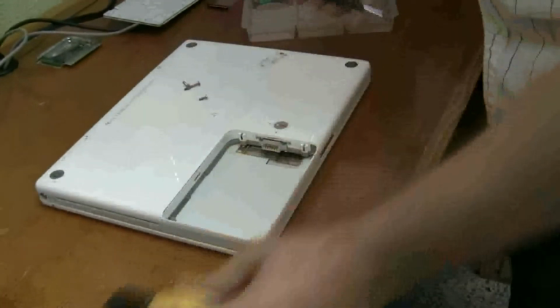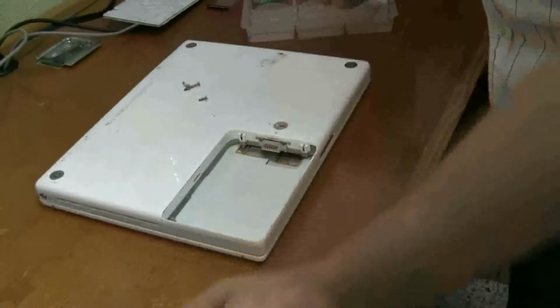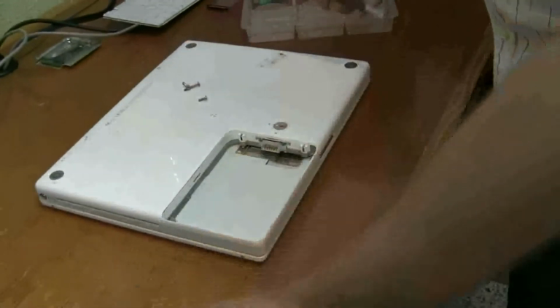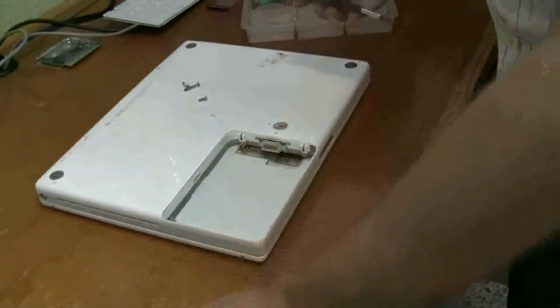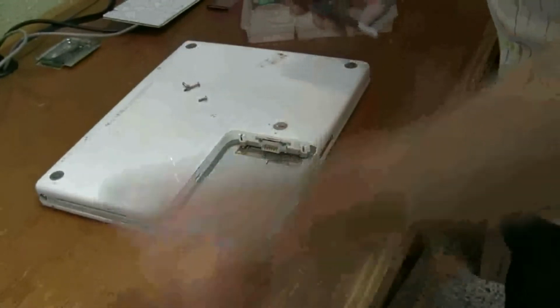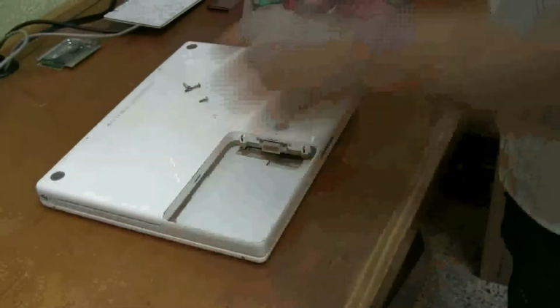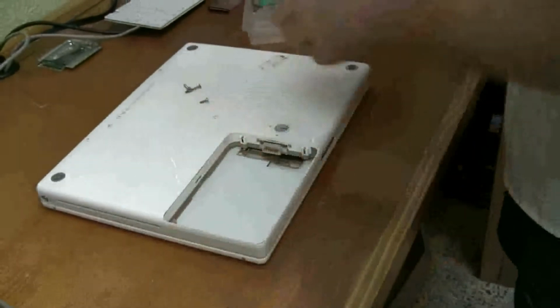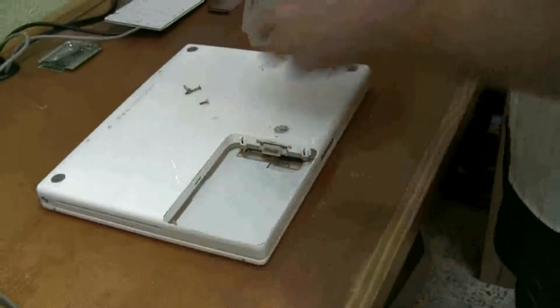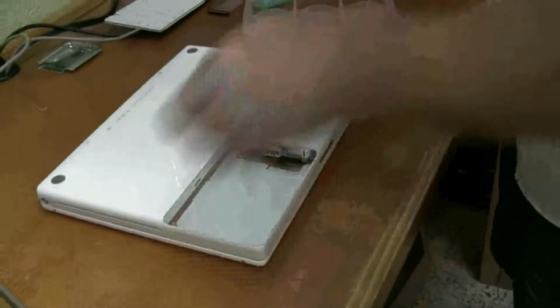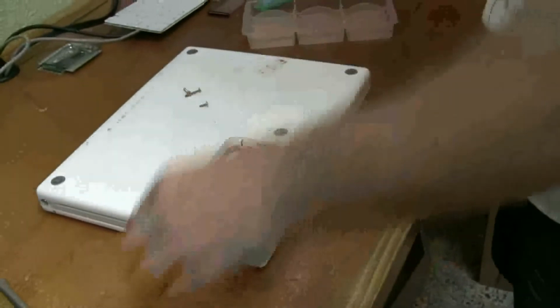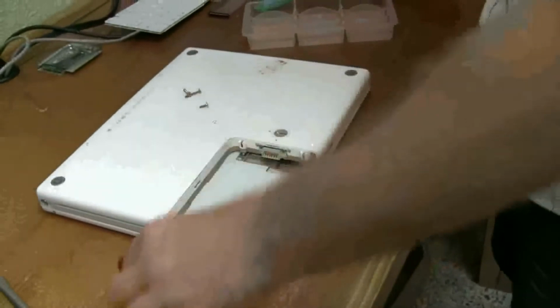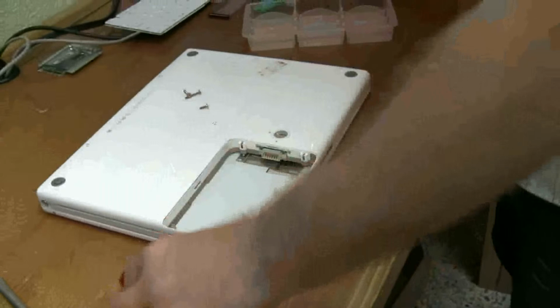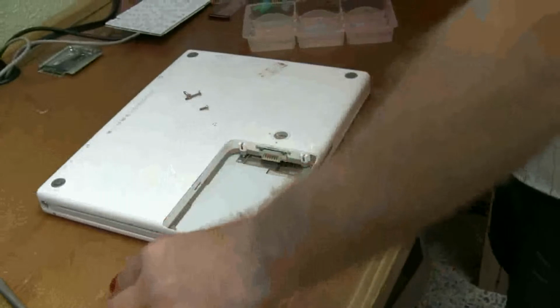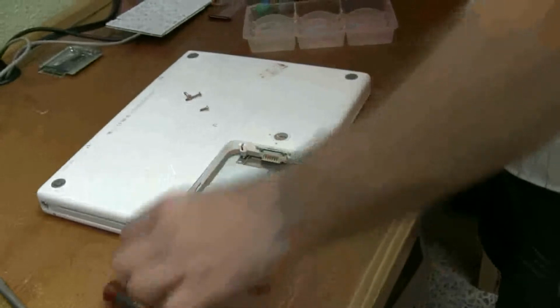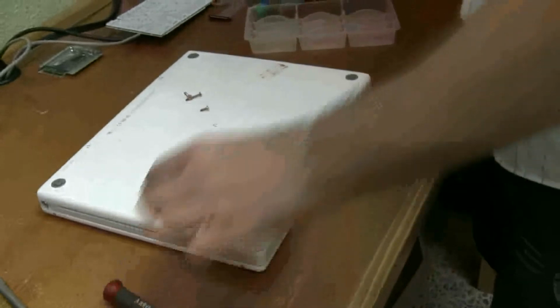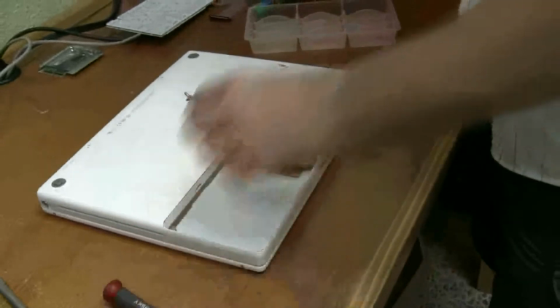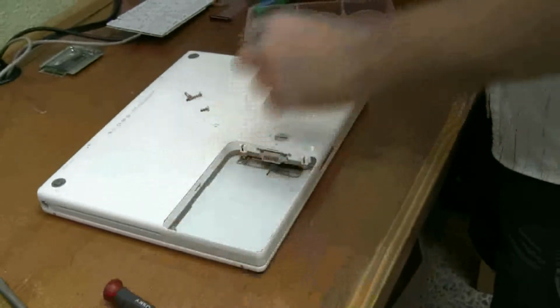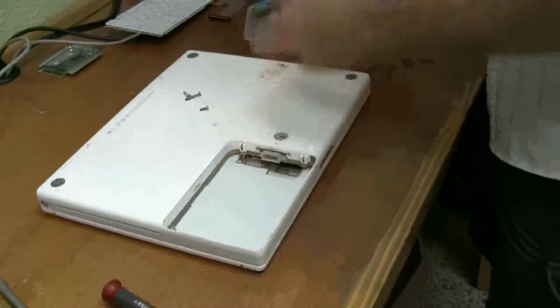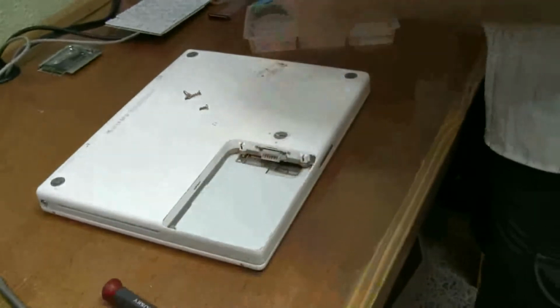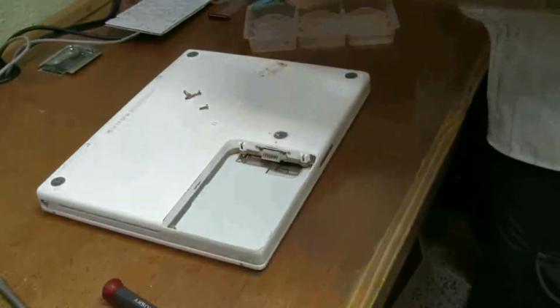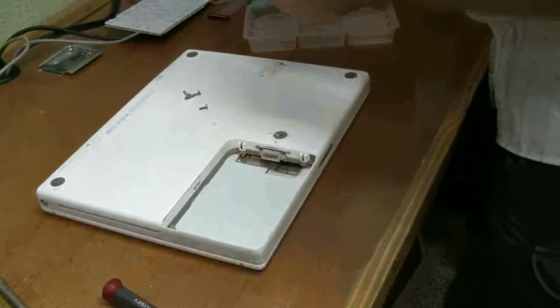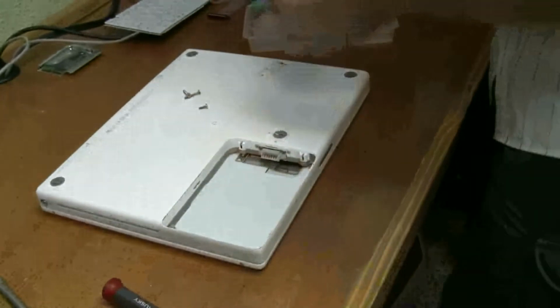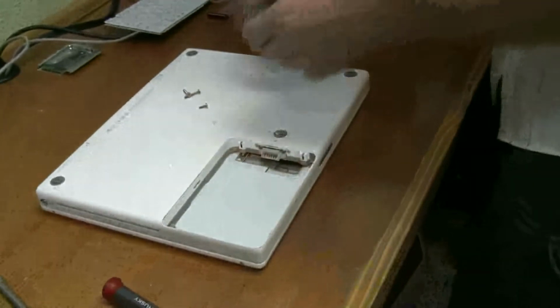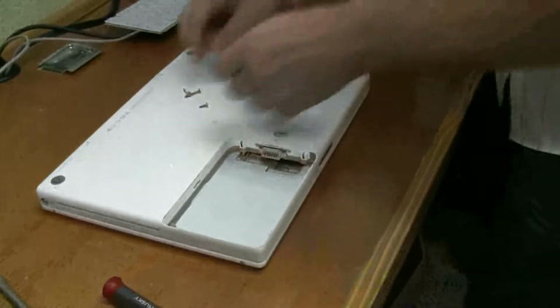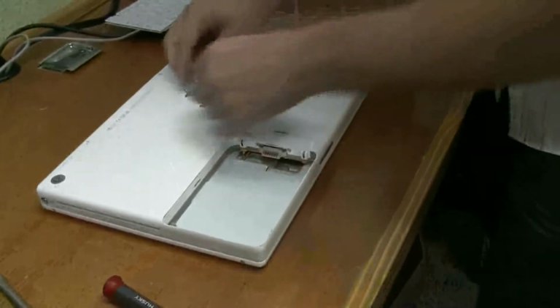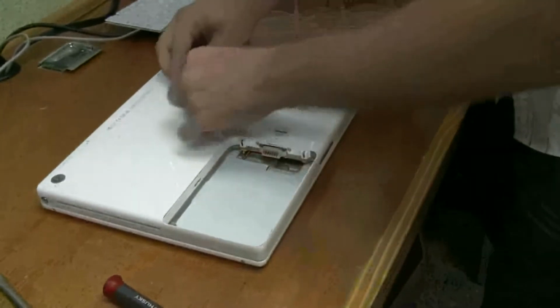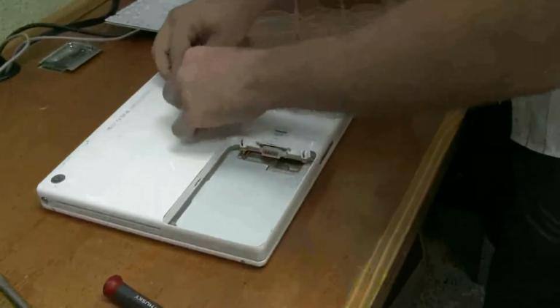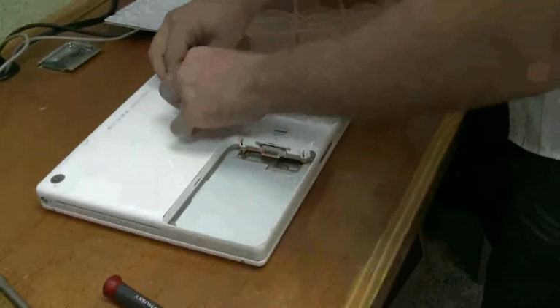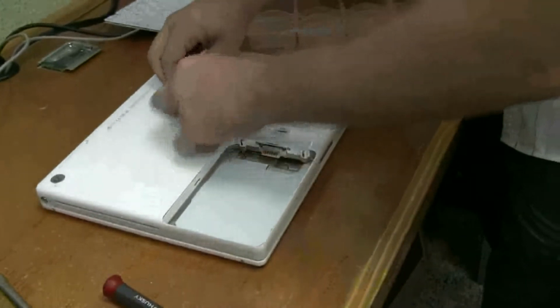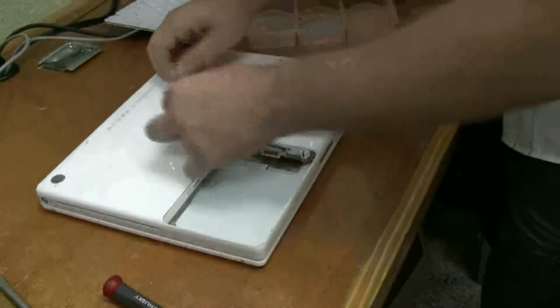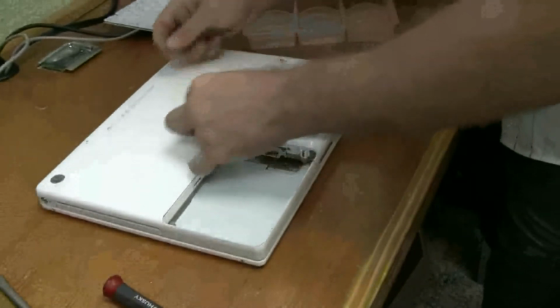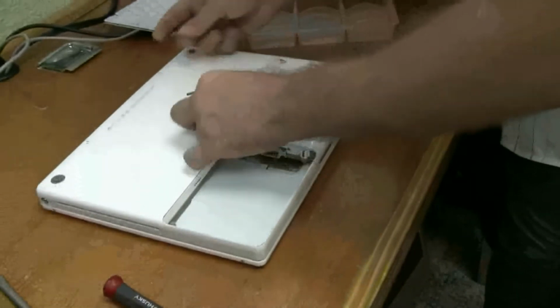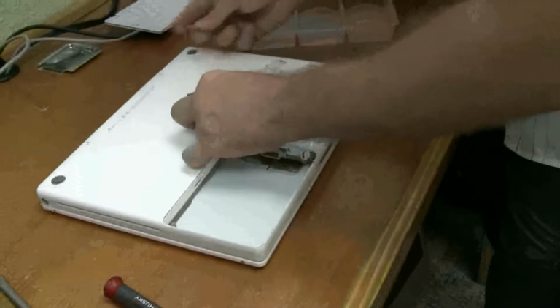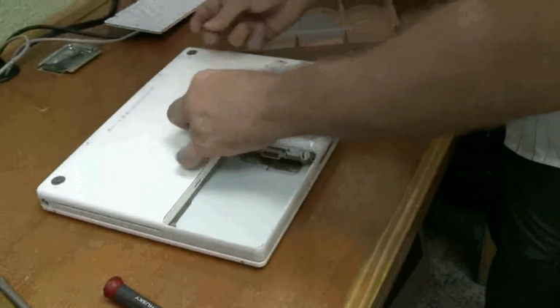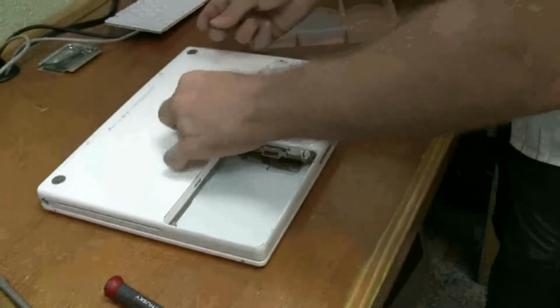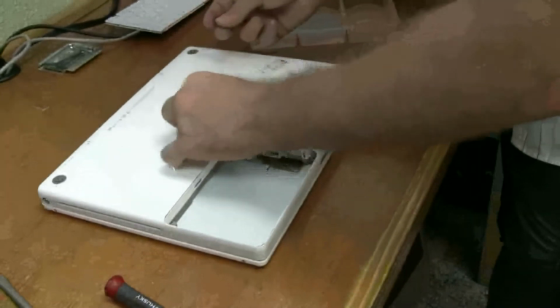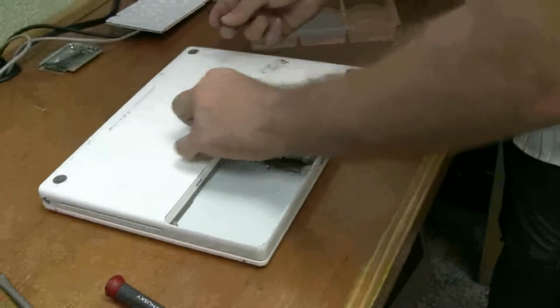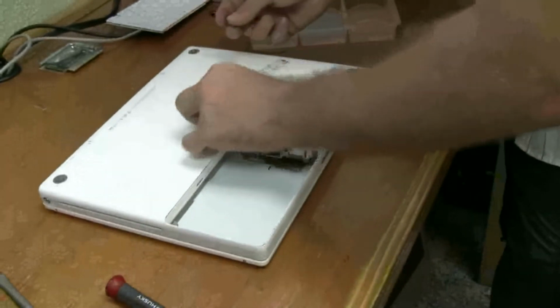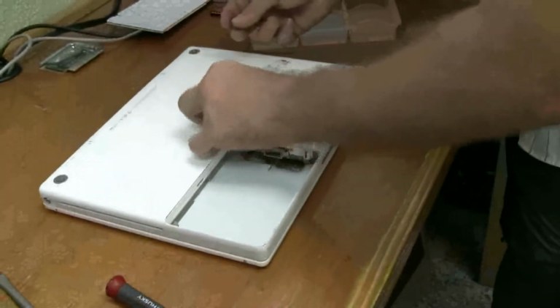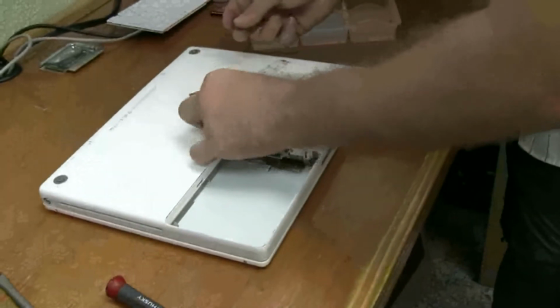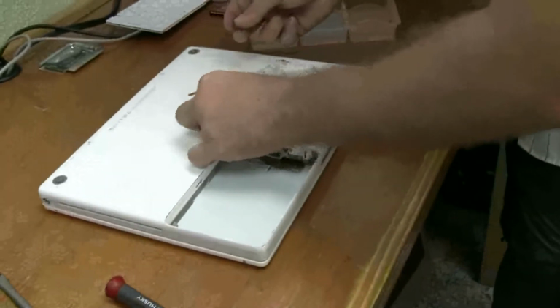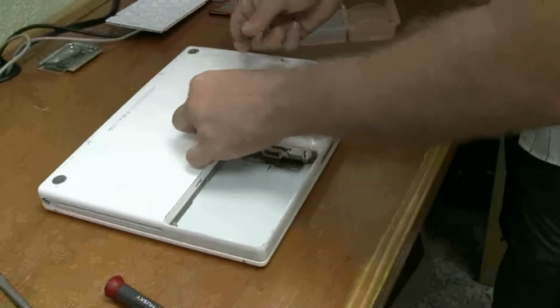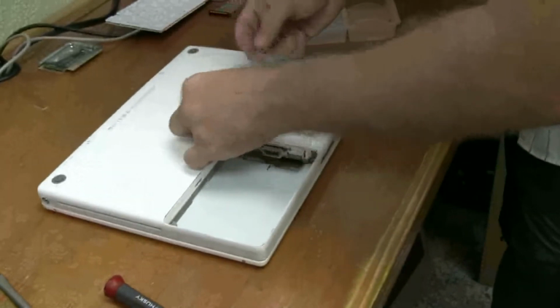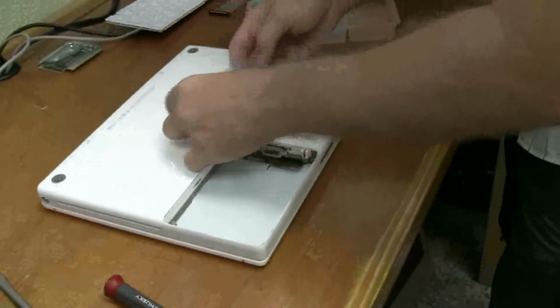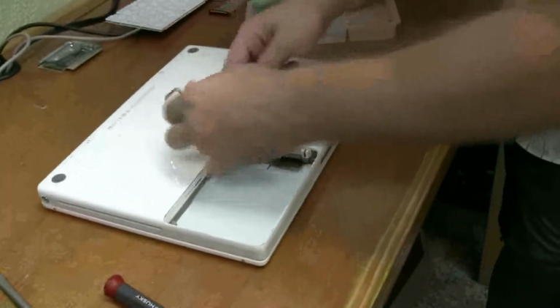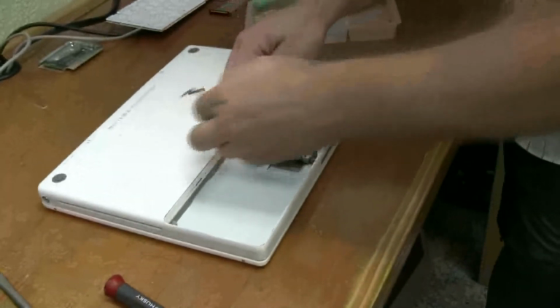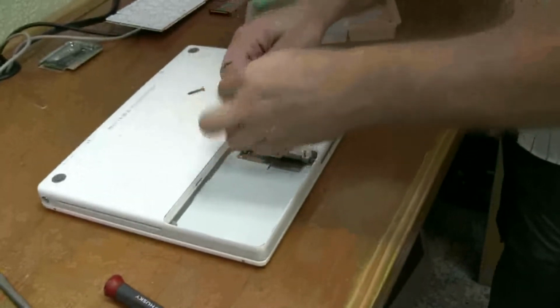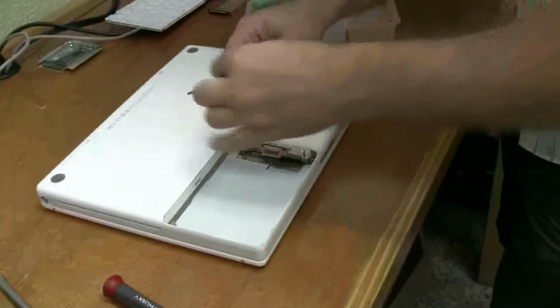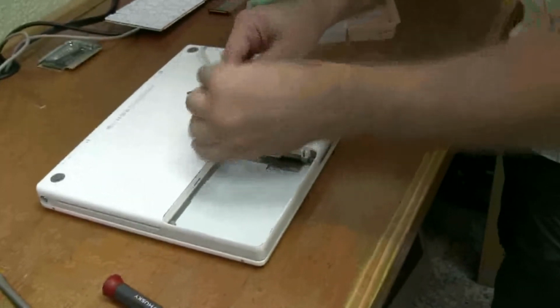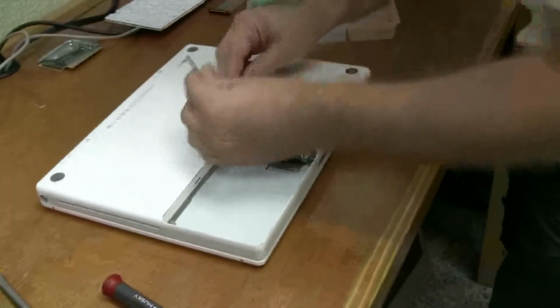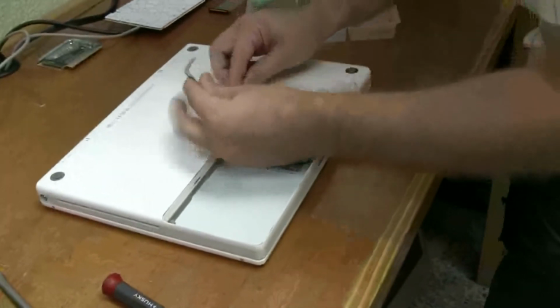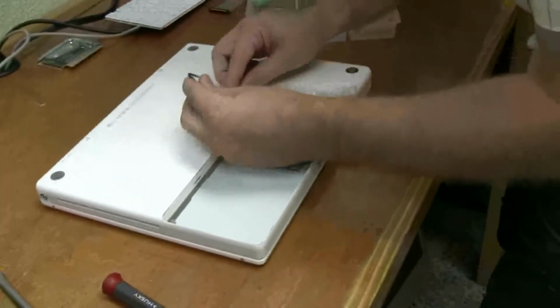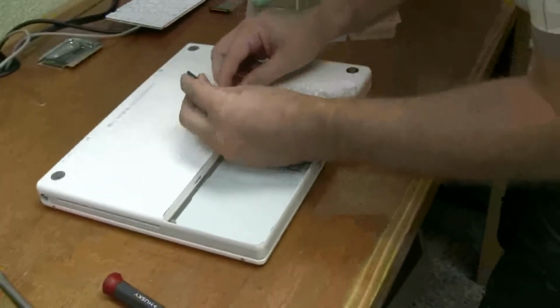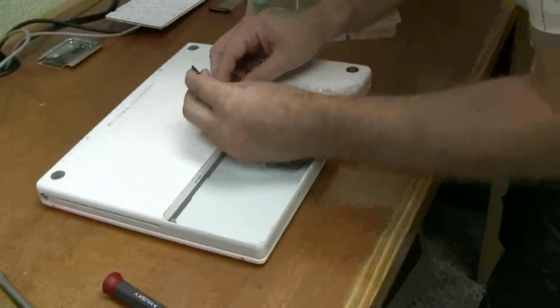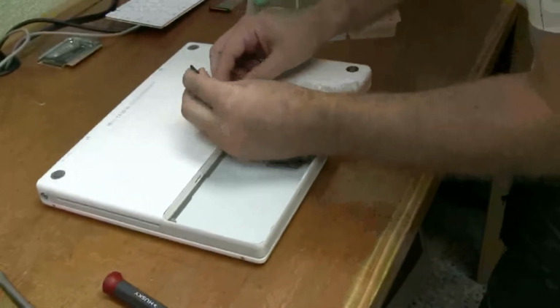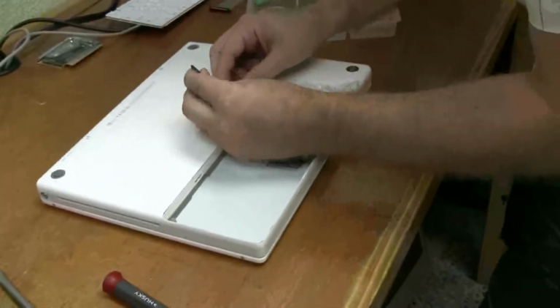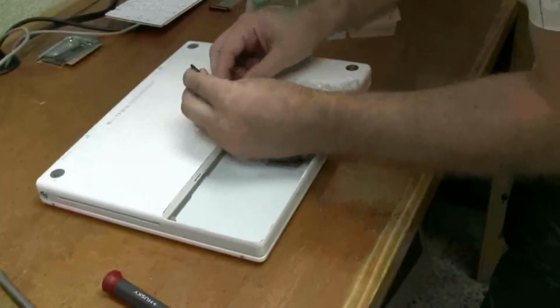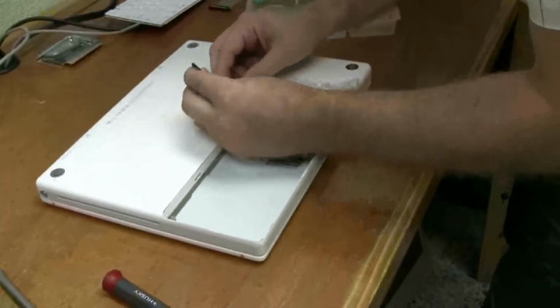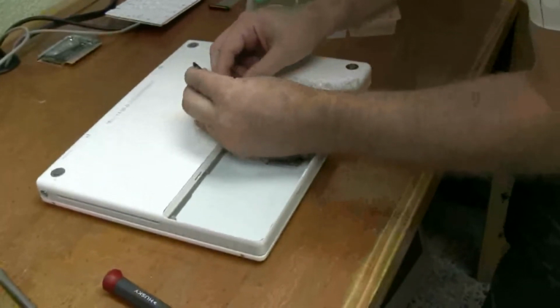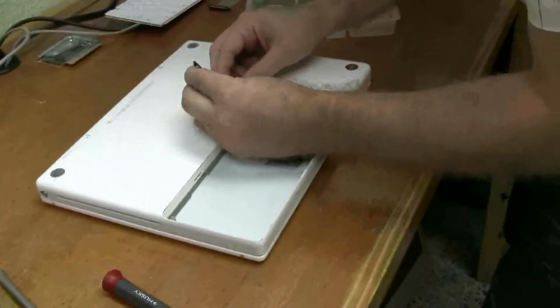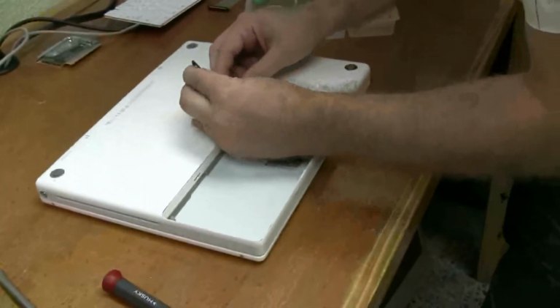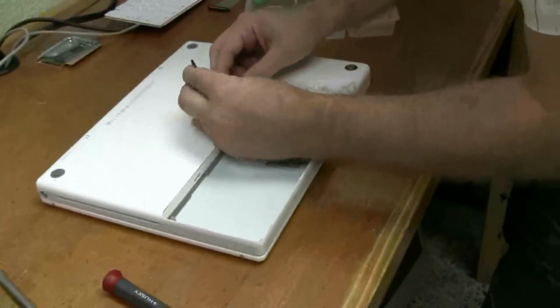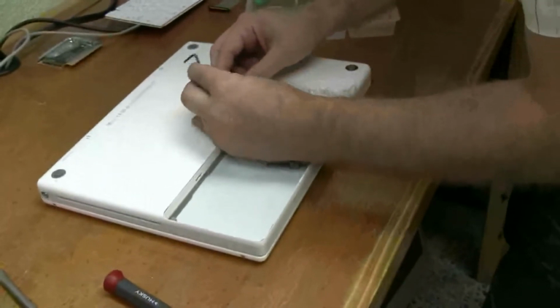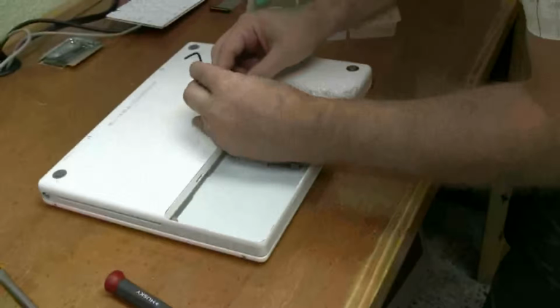There's two screws in there, and there's three torx or Allen screws. The short one goes in the middle here.